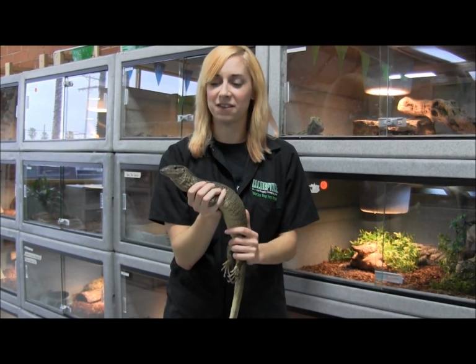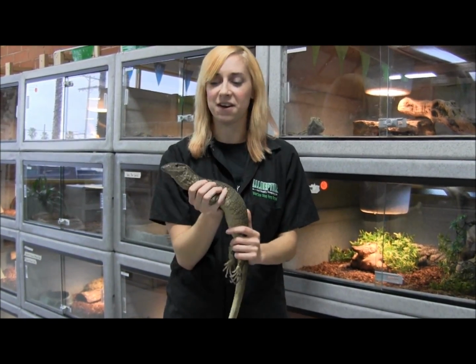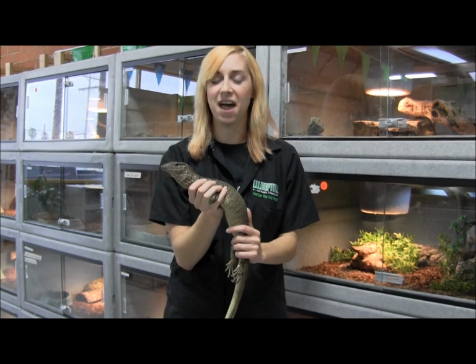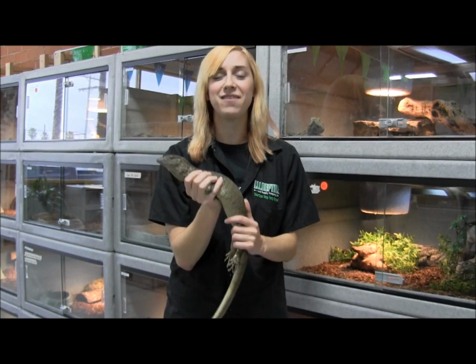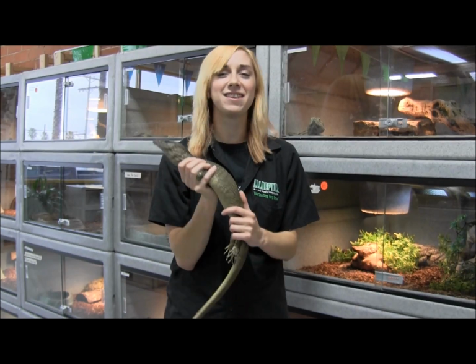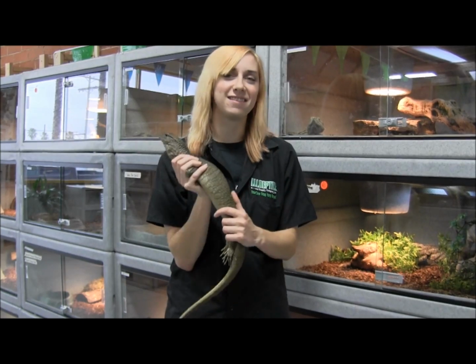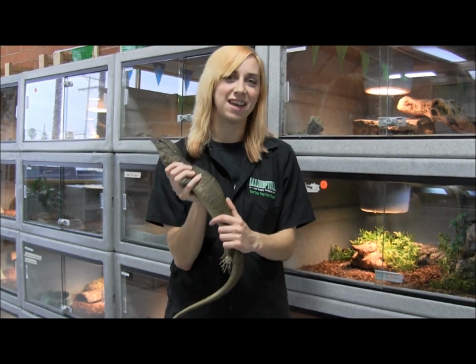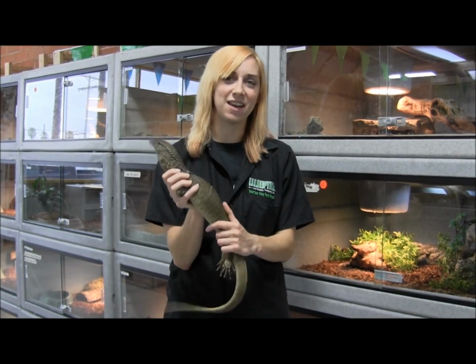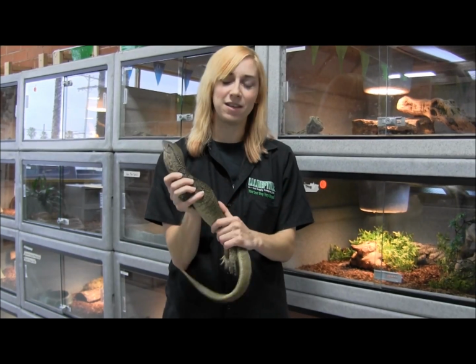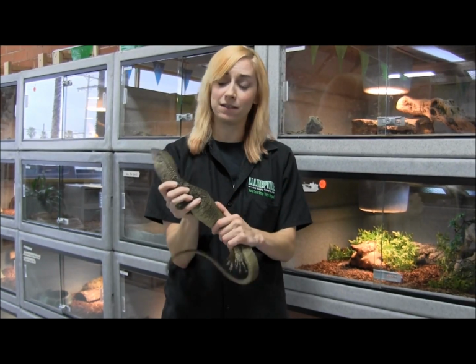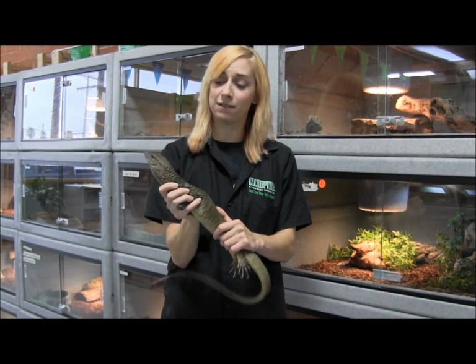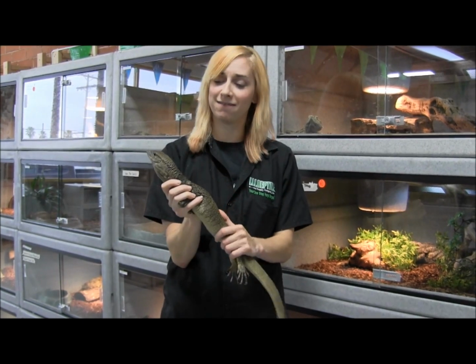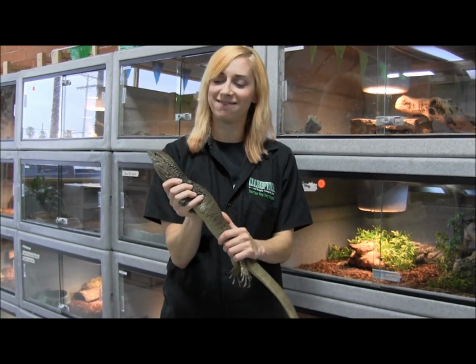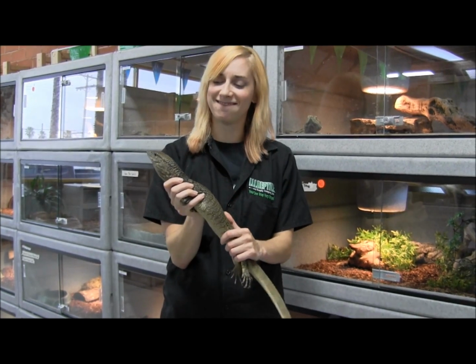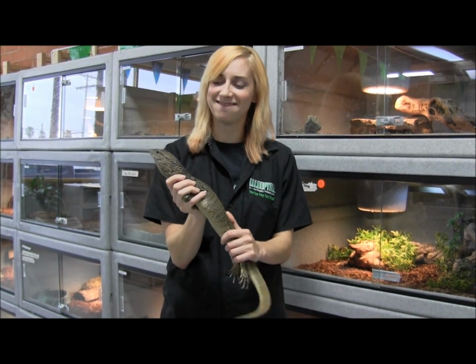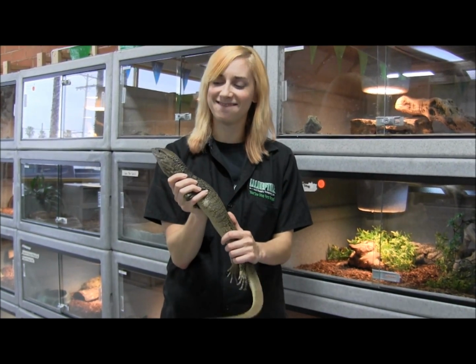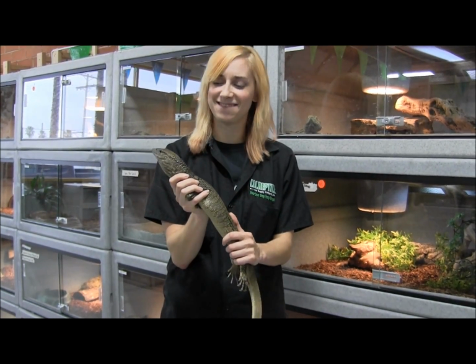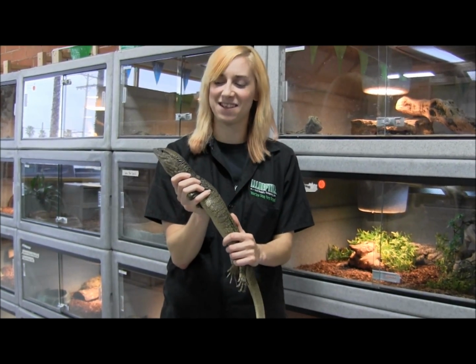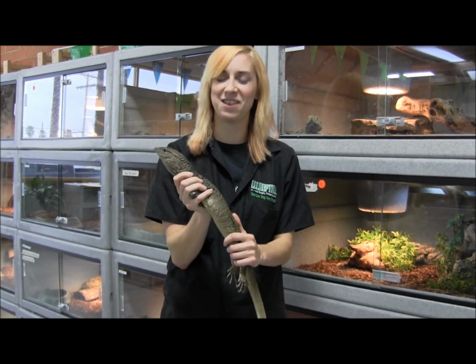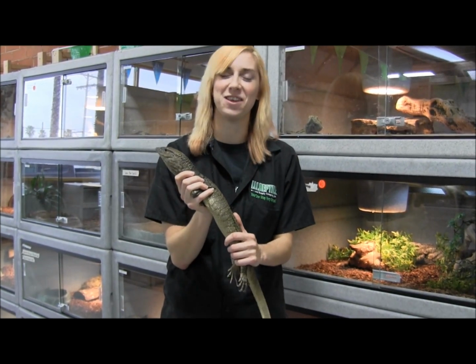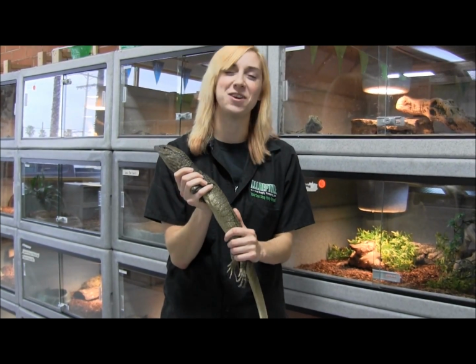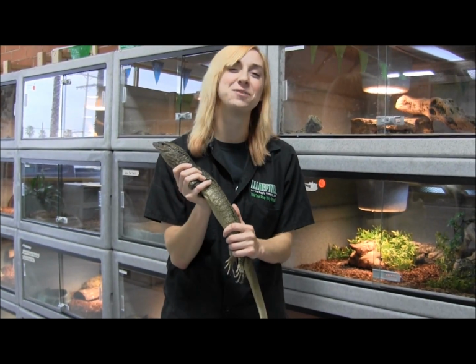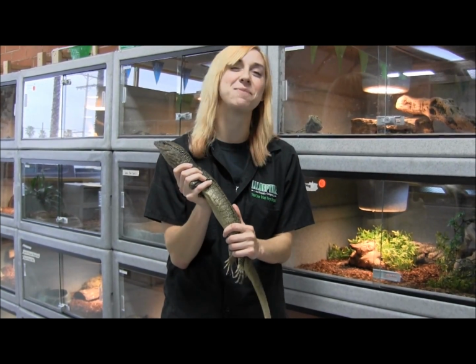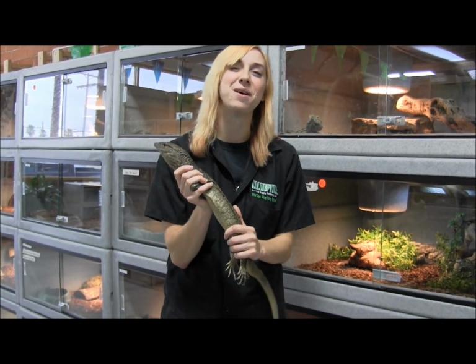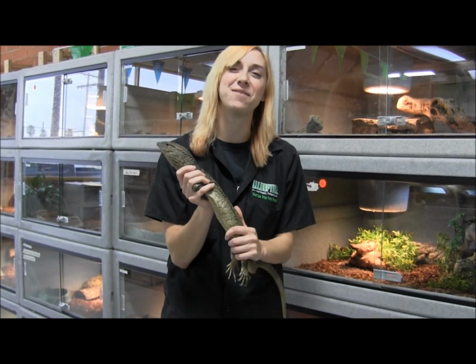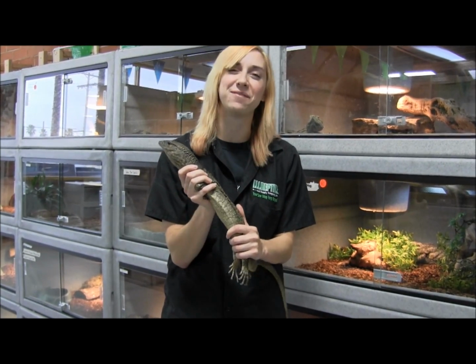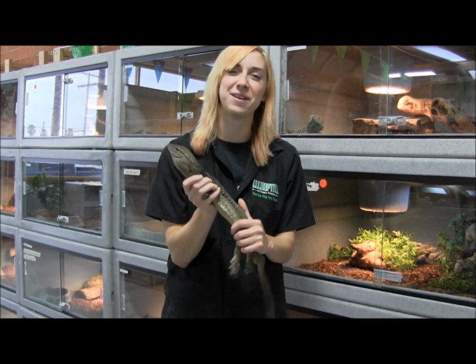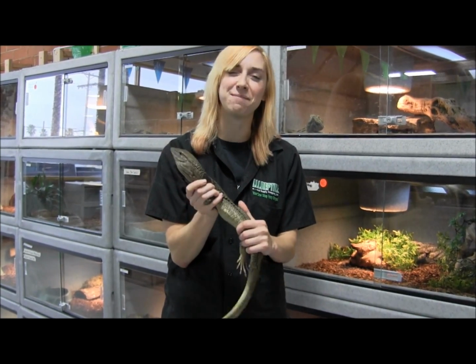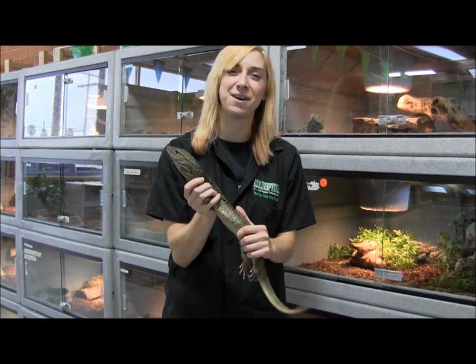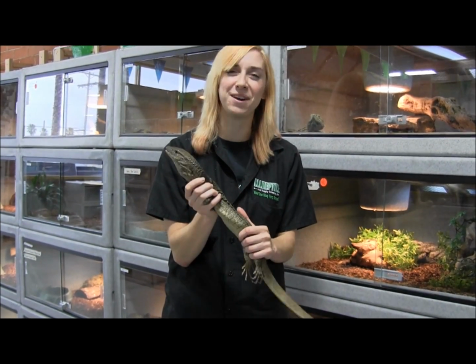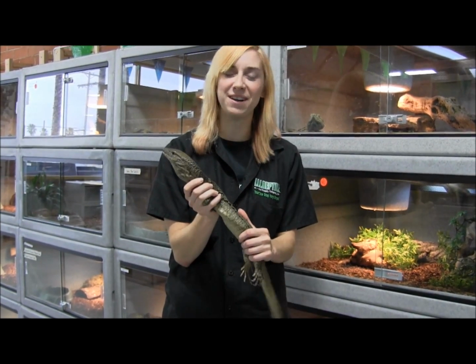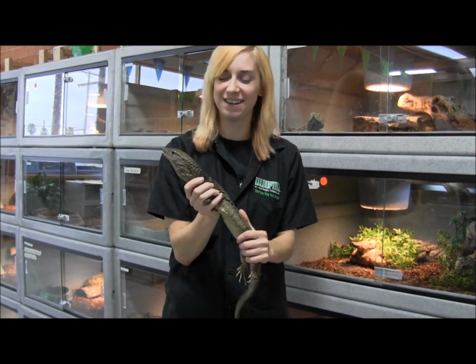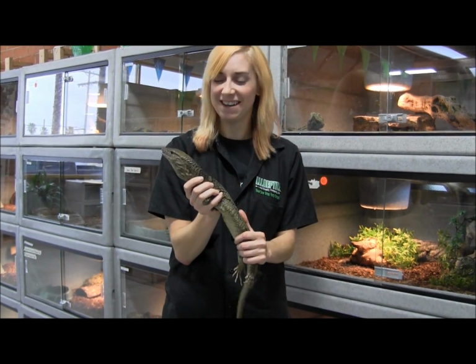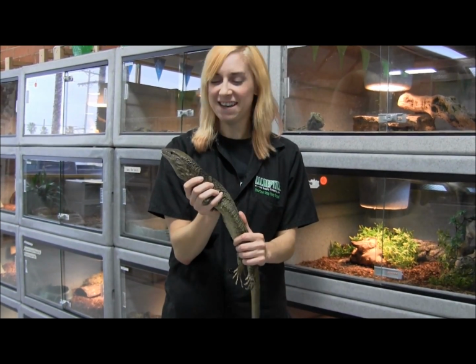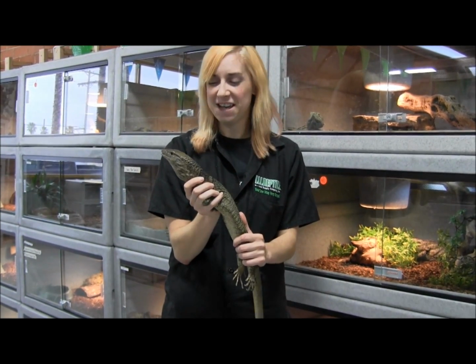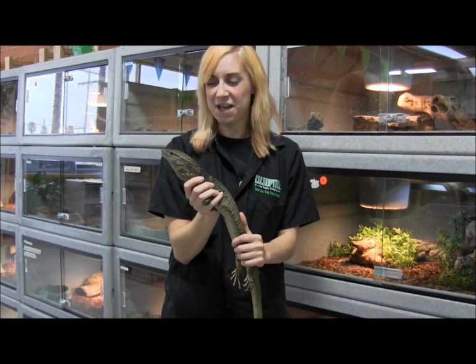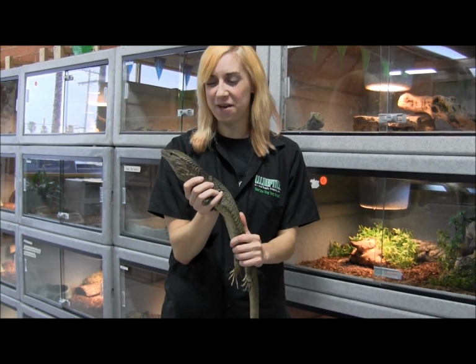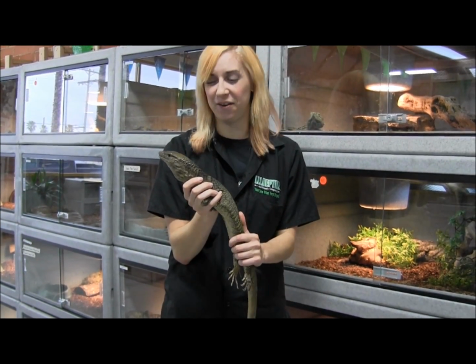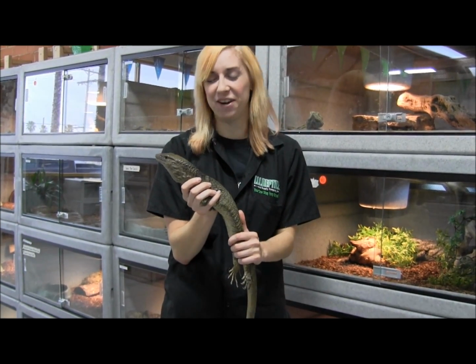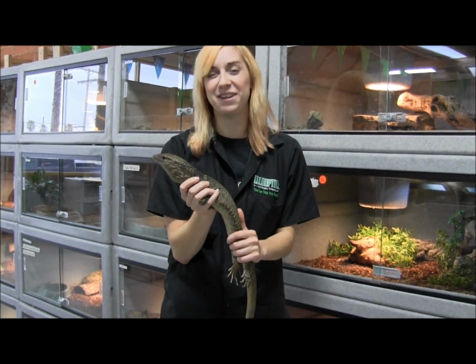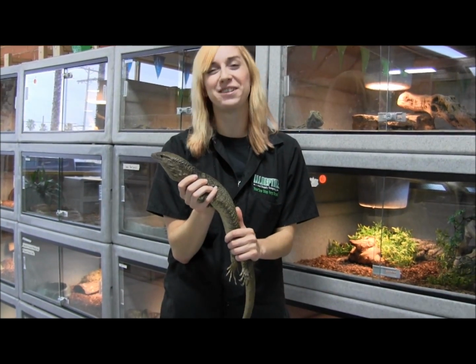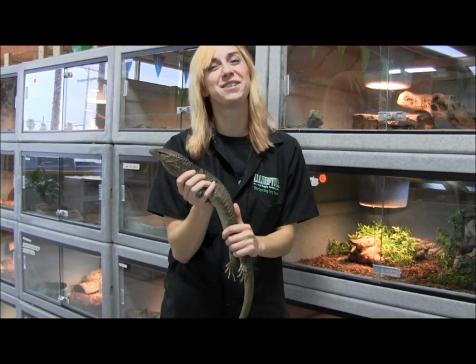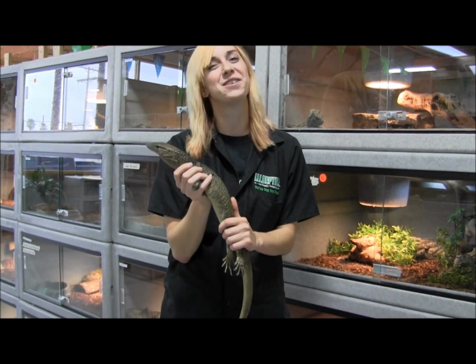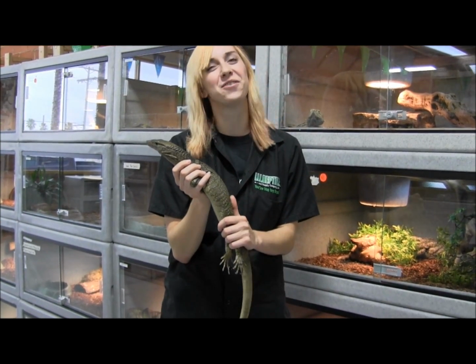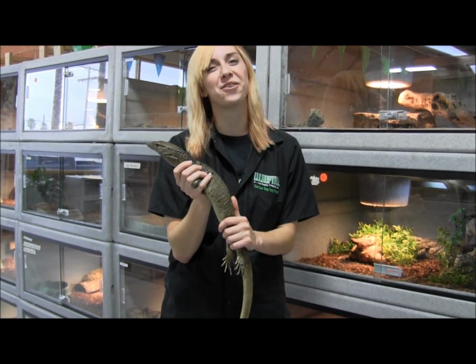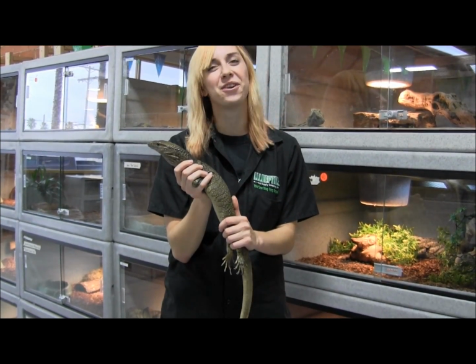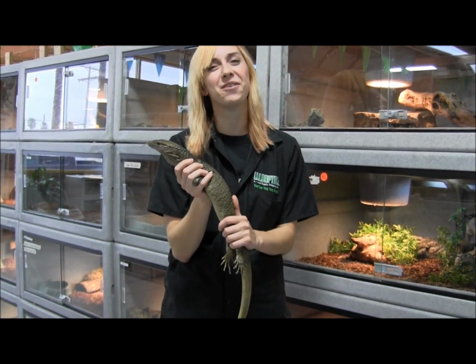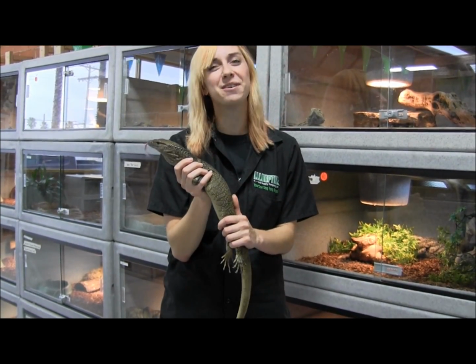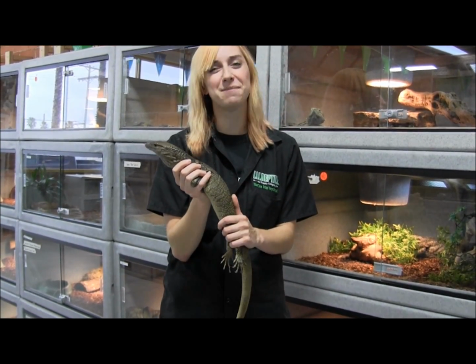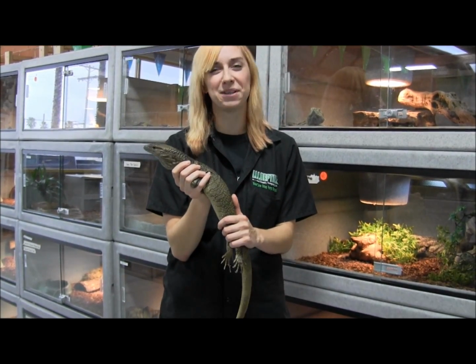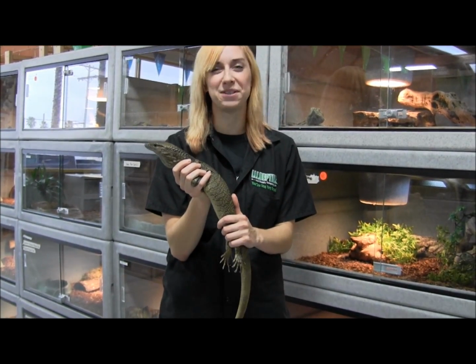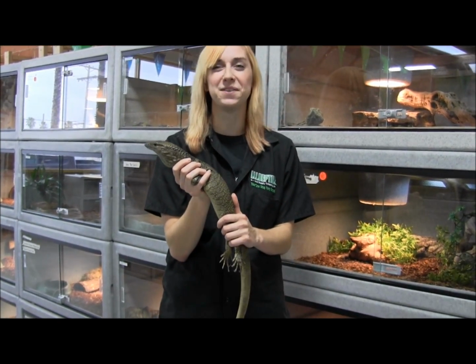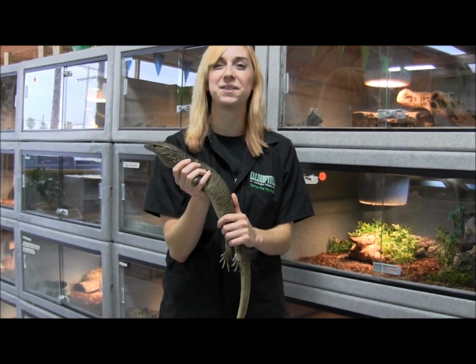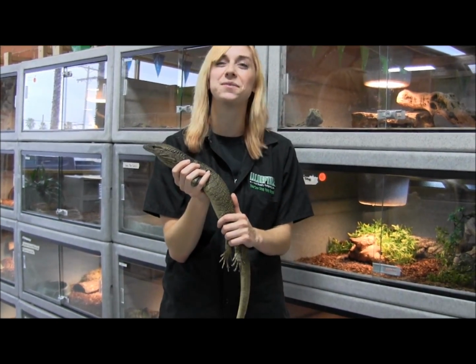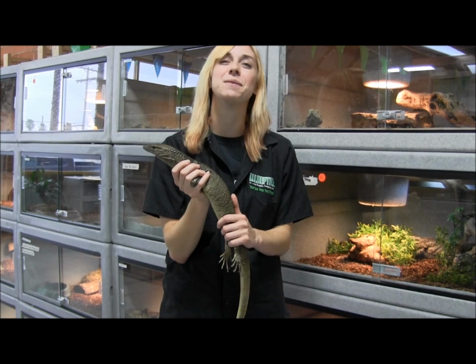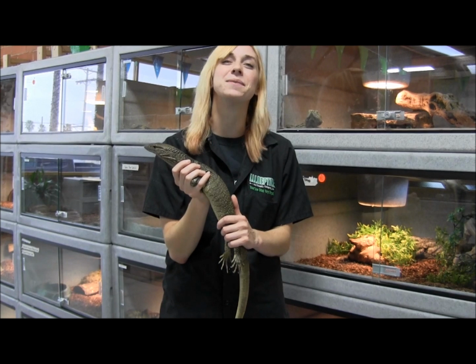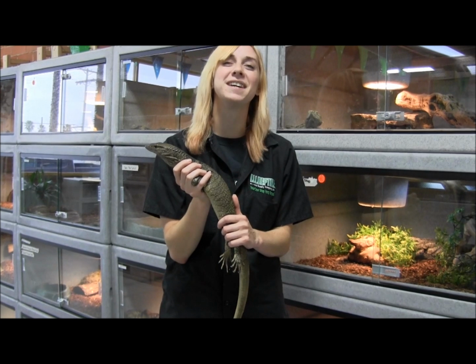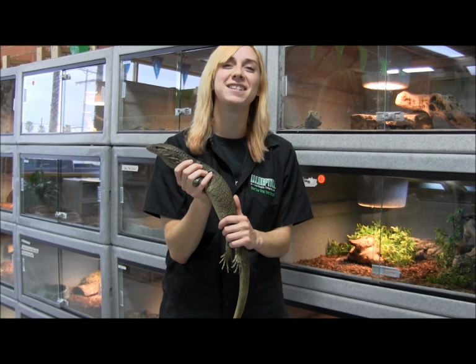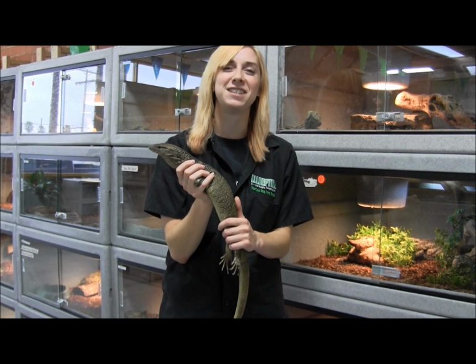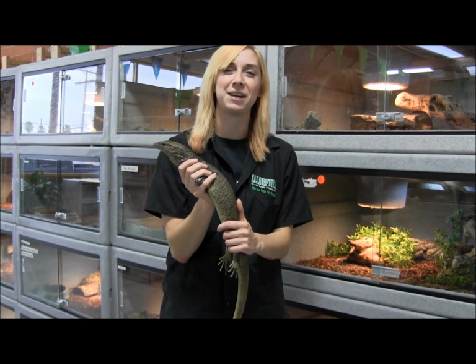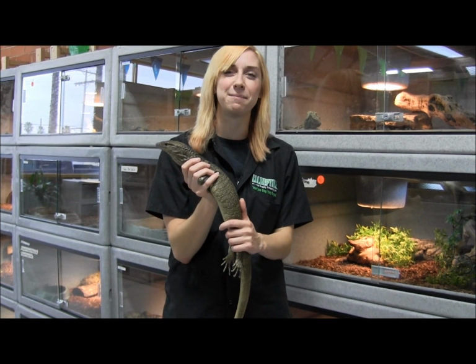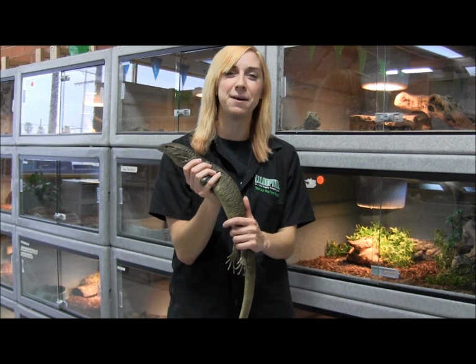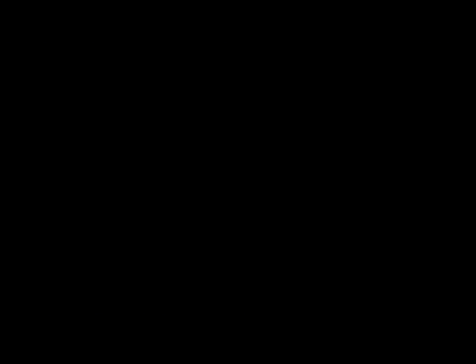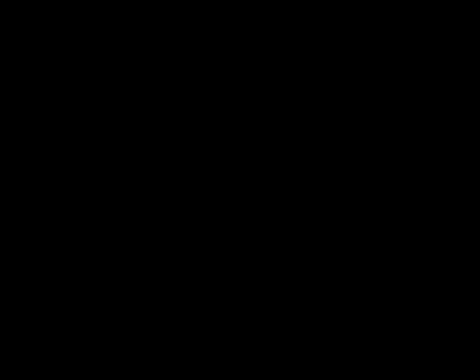So there you have it — that is the large brown roughneck monitor. If you're interested in ordering one, make sure you visit the website and check them out.